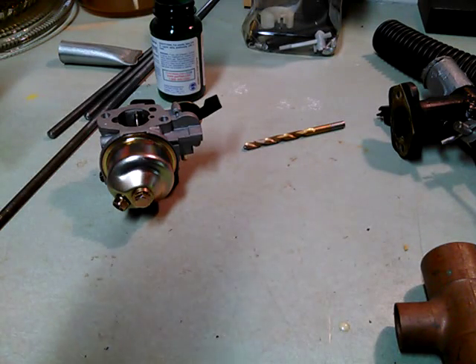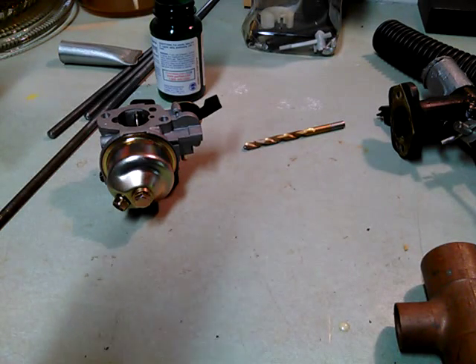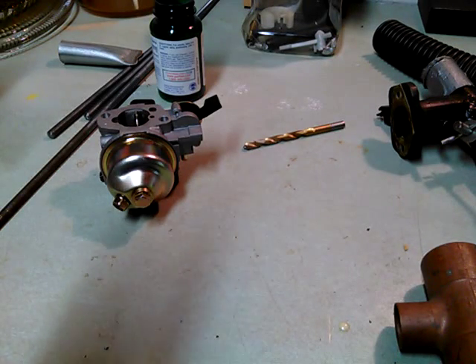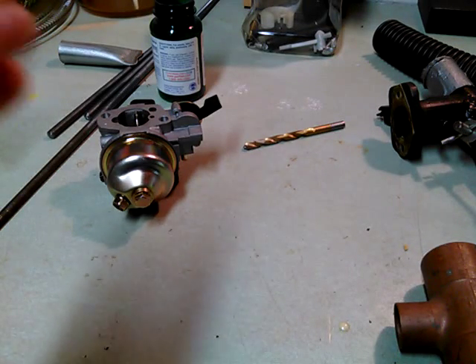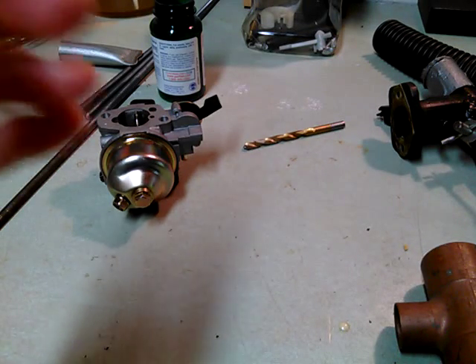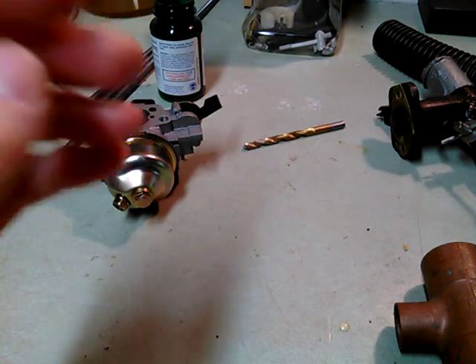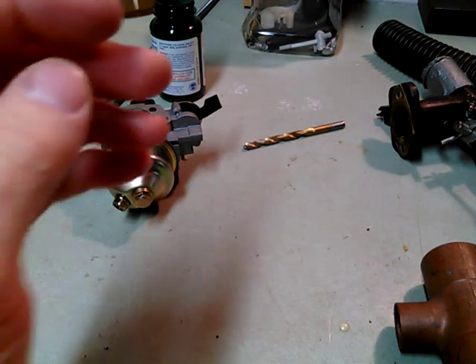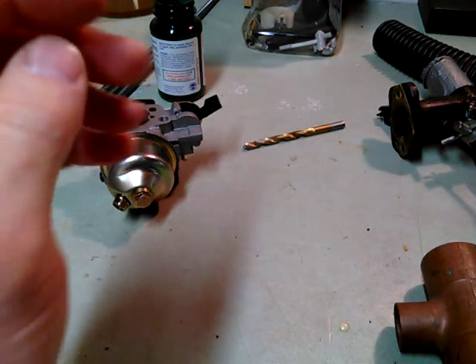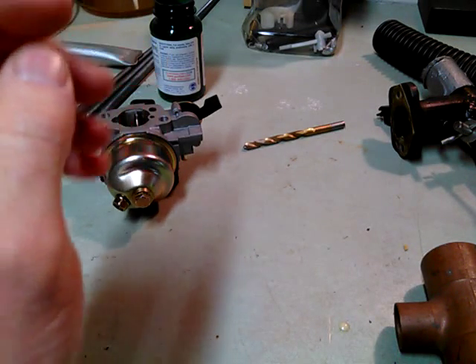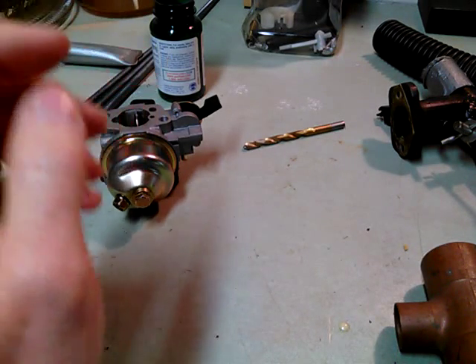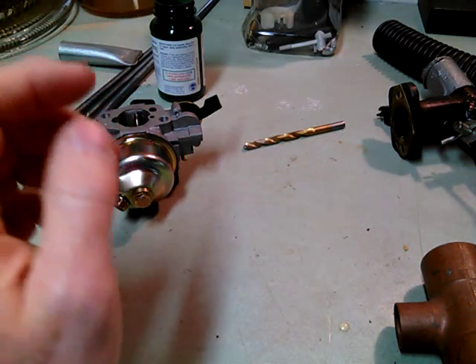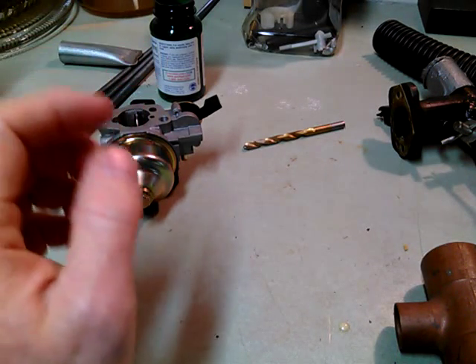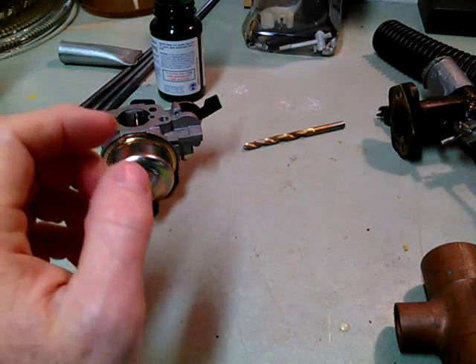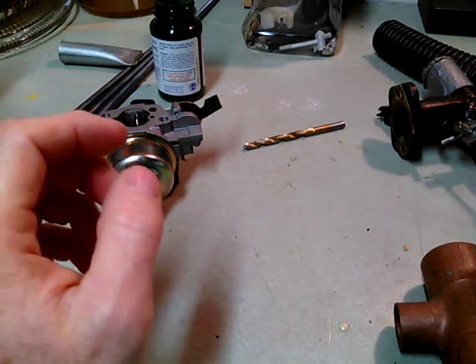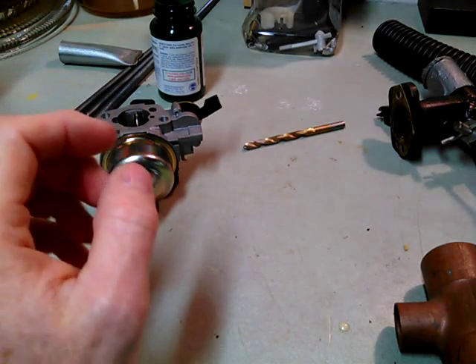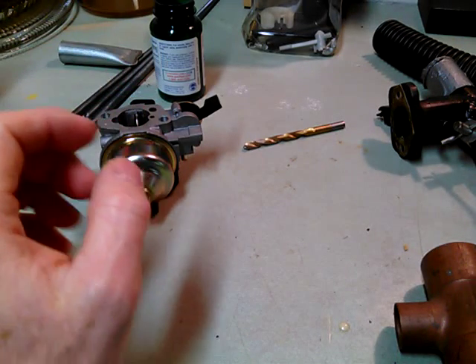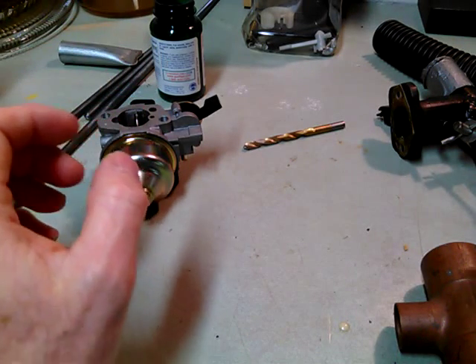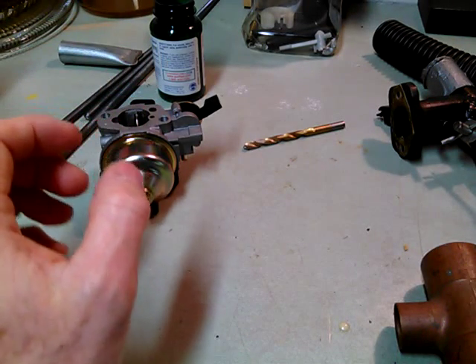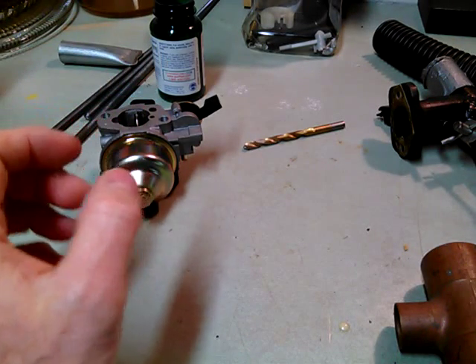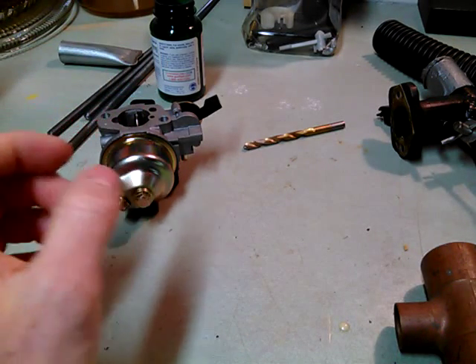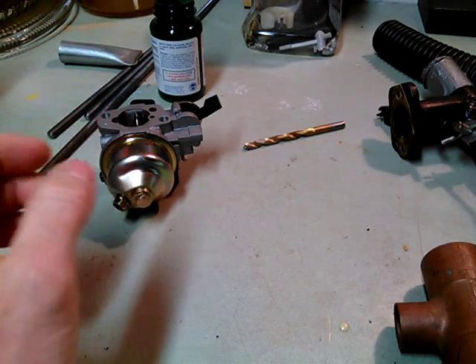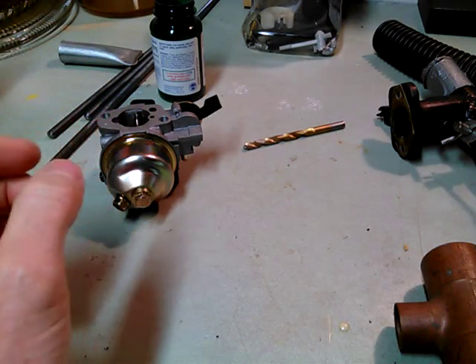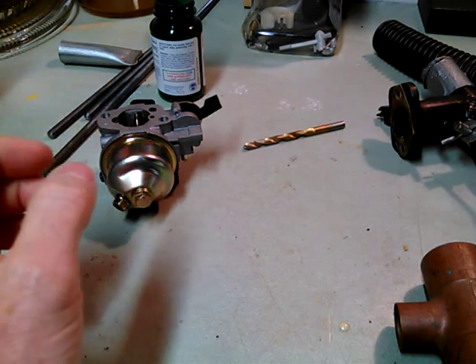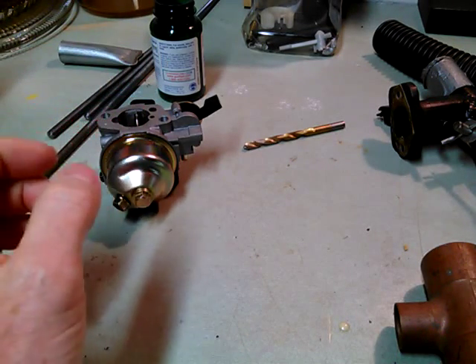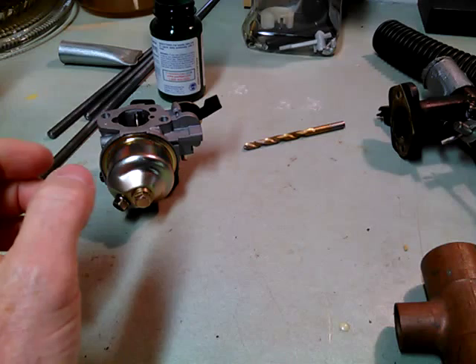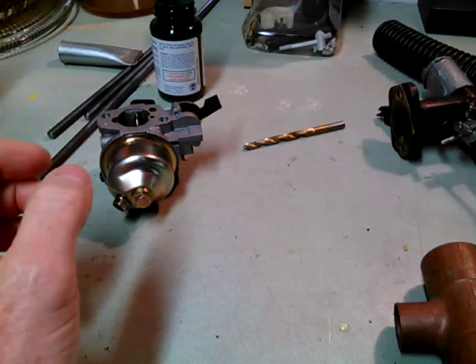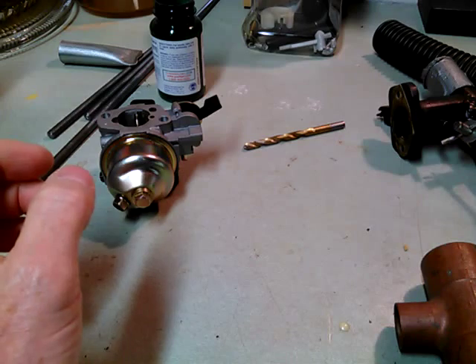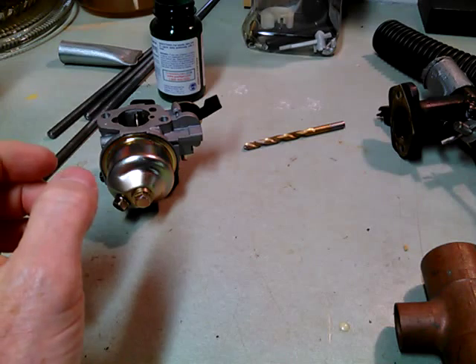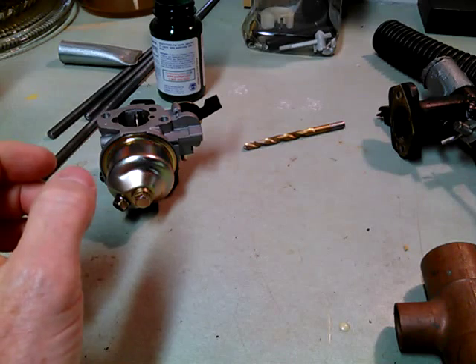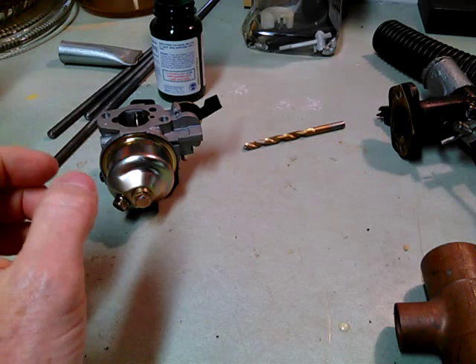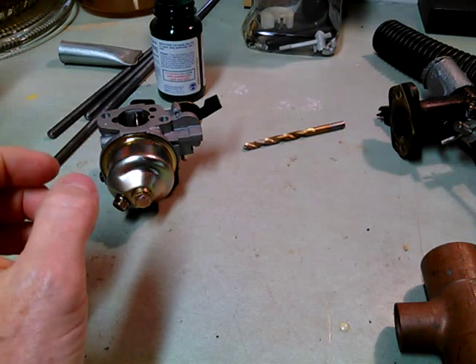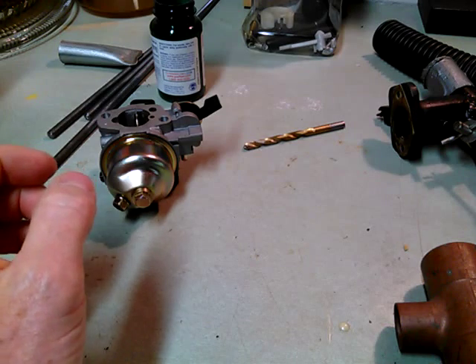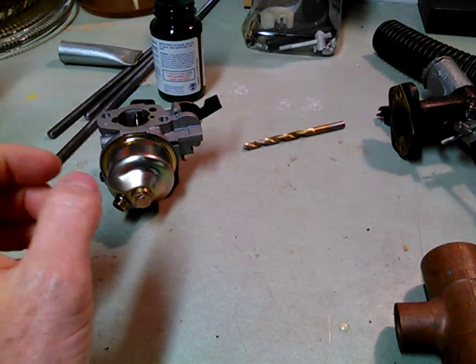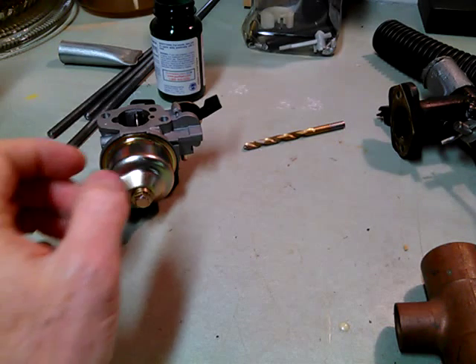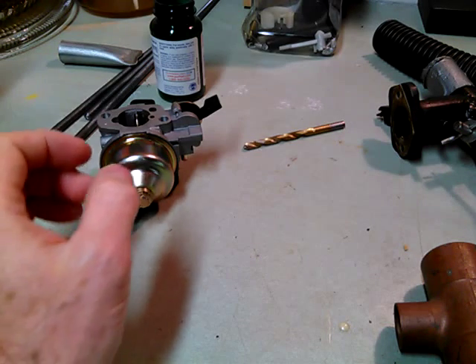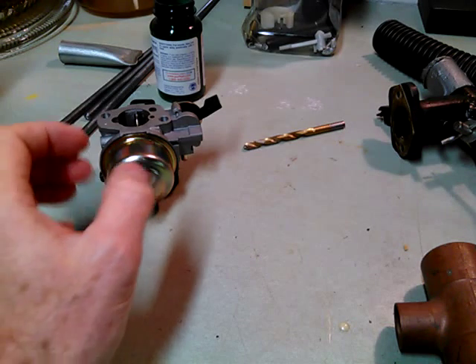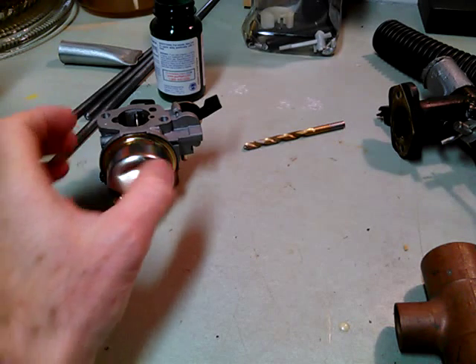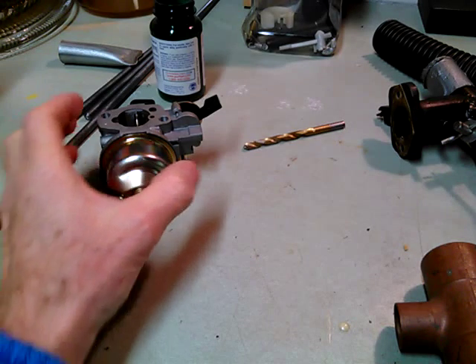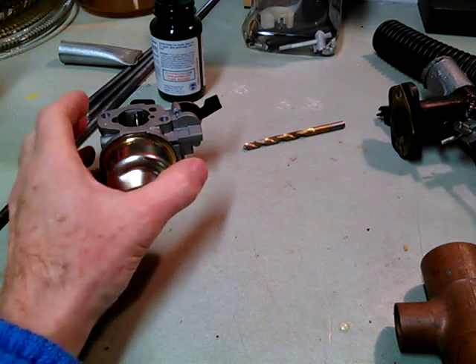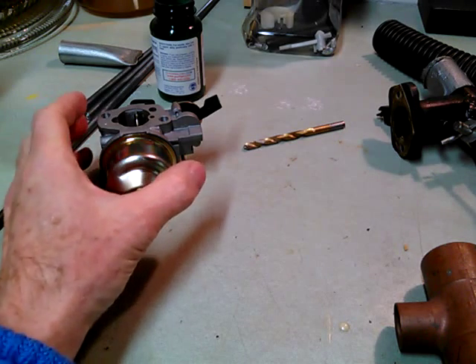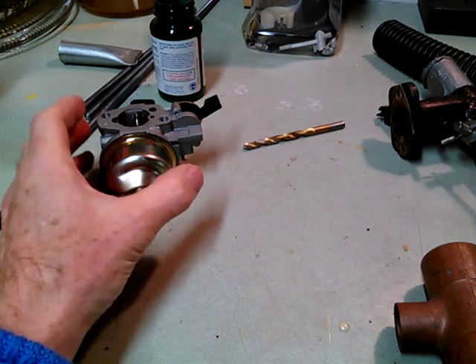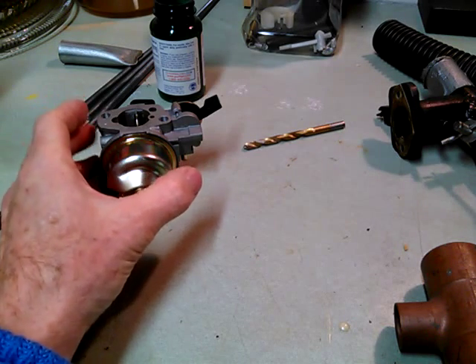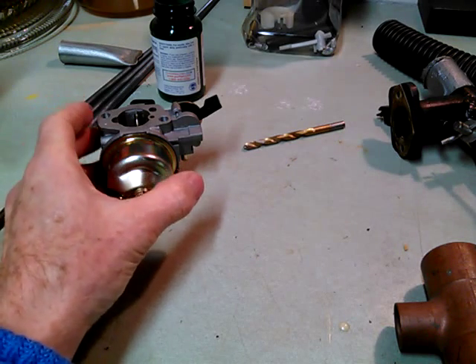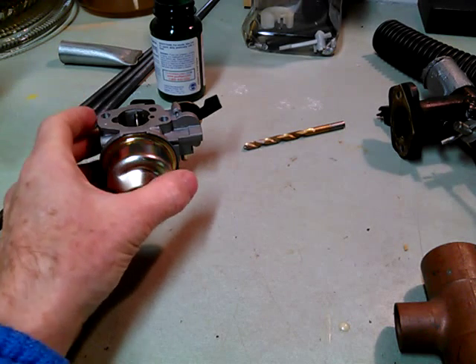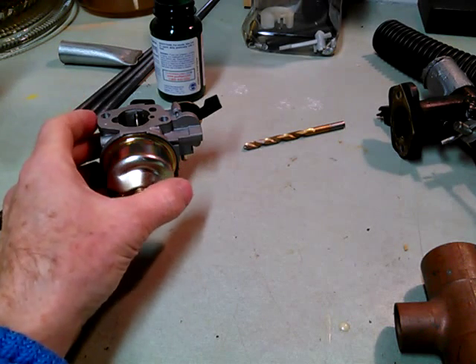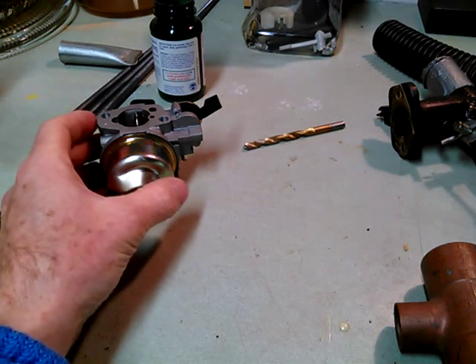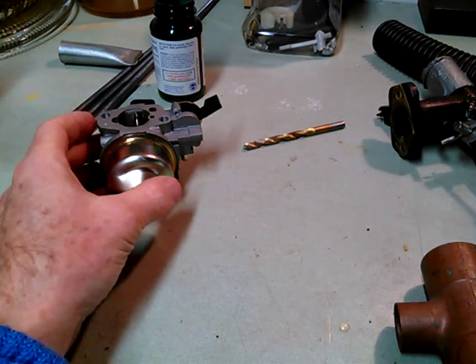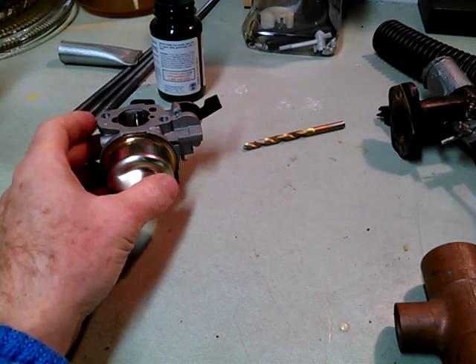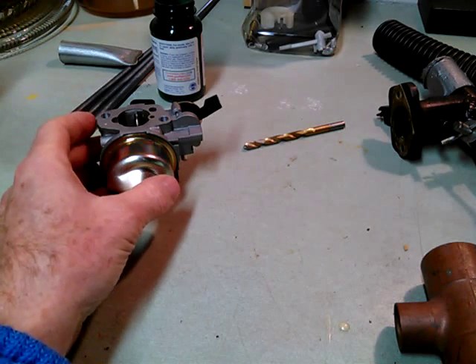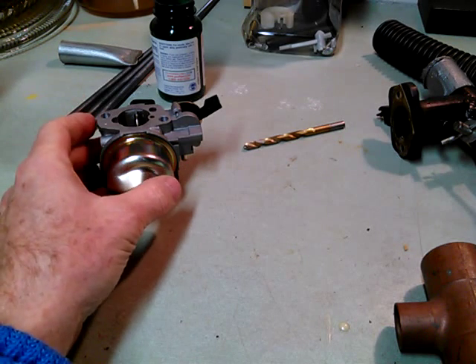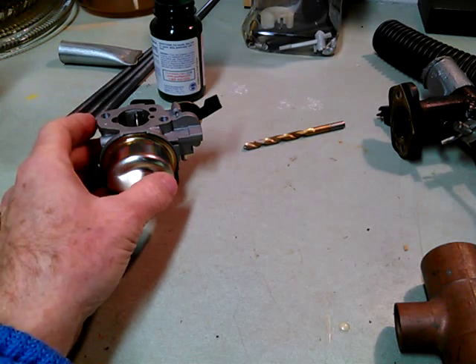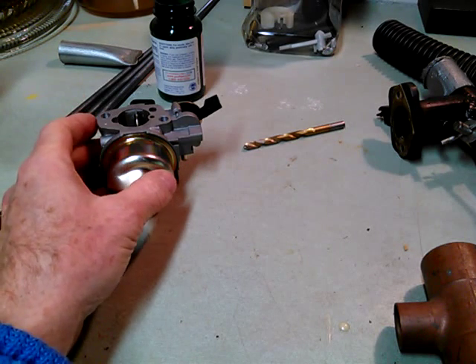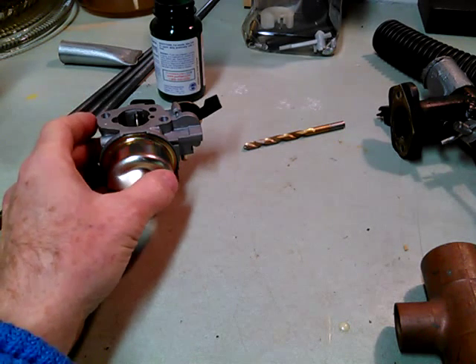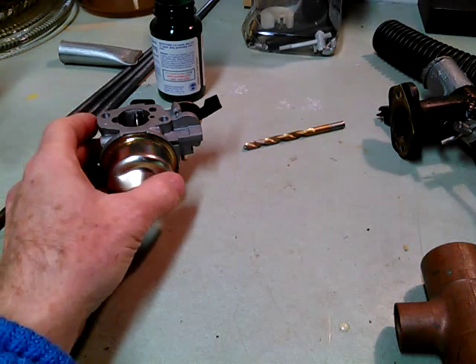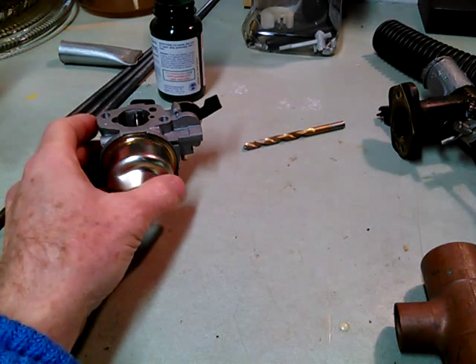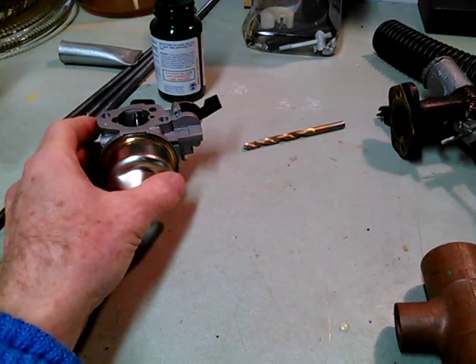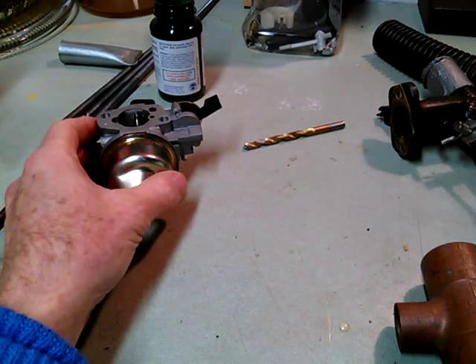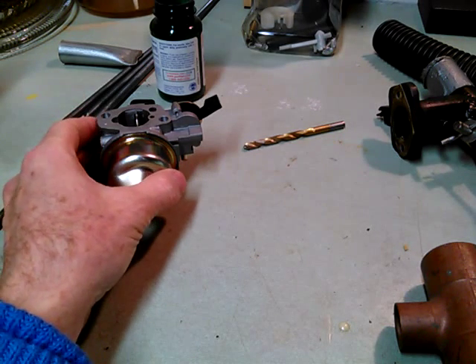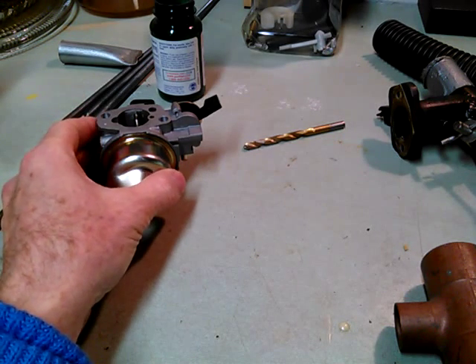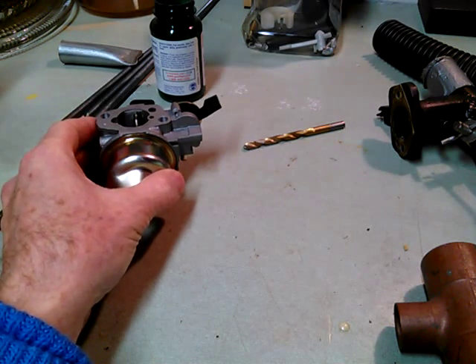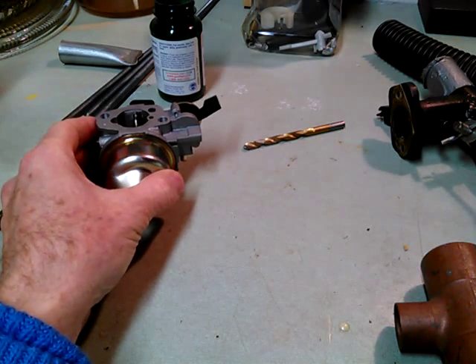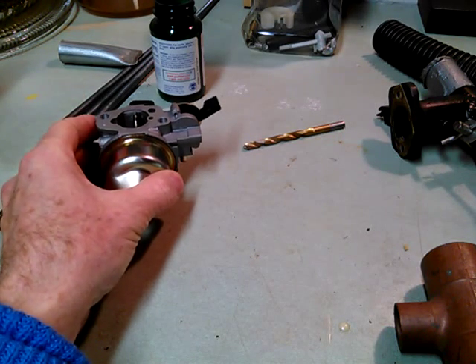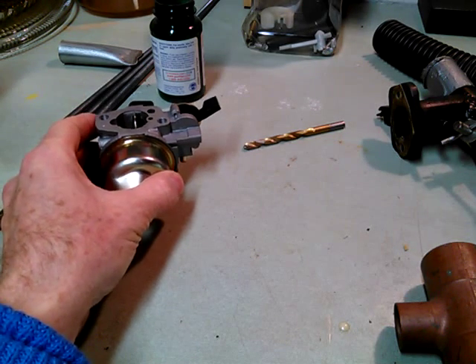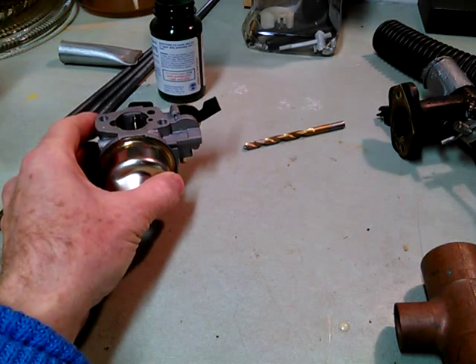It's 10 below out, so I thought I'd try to make a video about carburetors for producer gas.